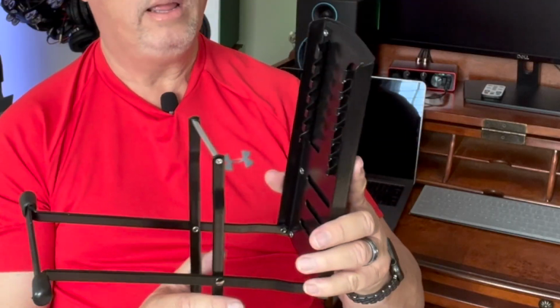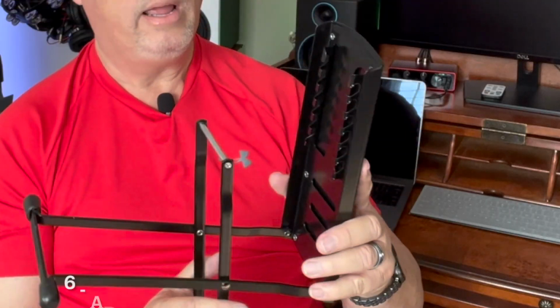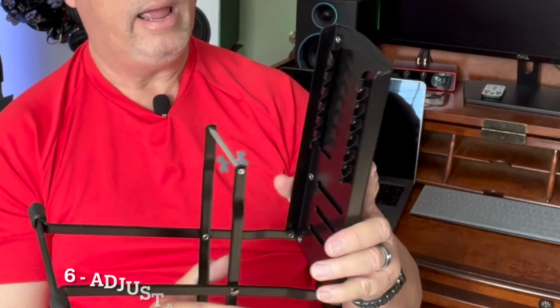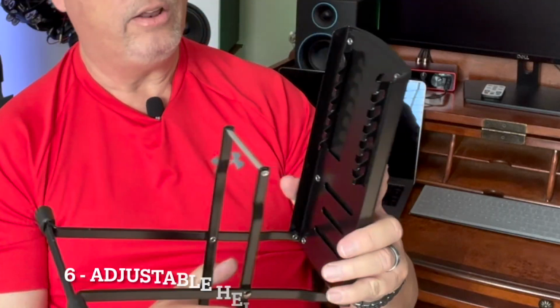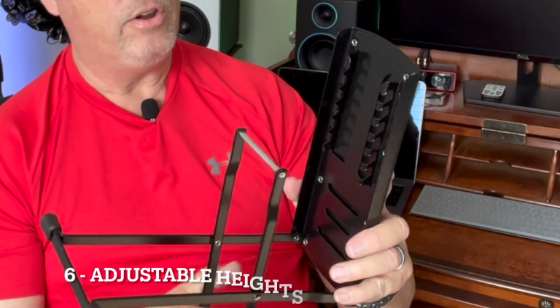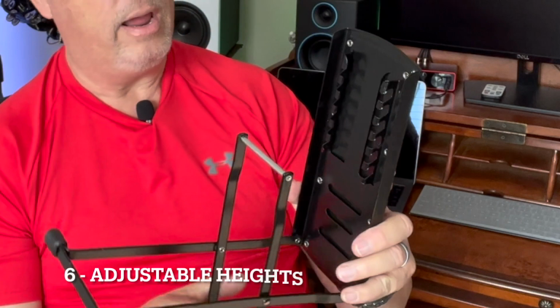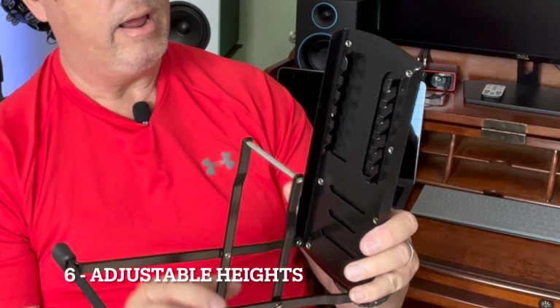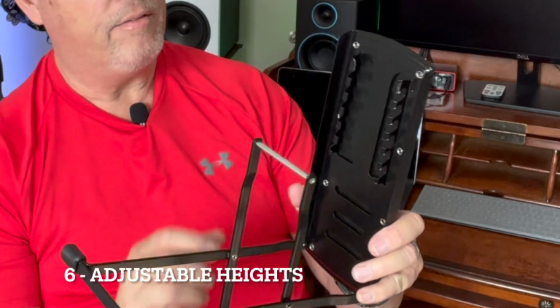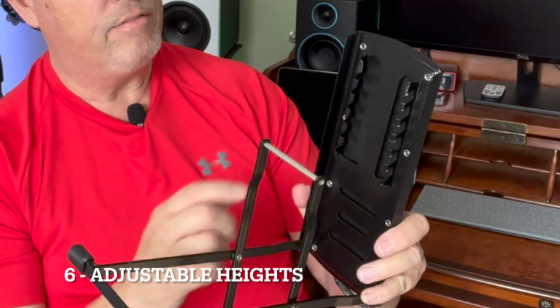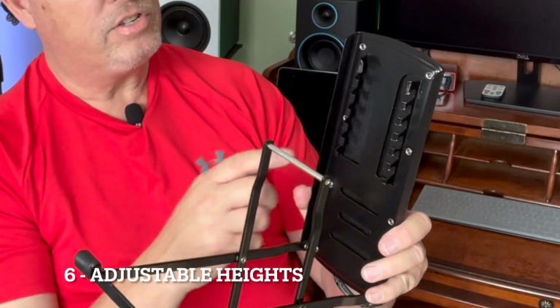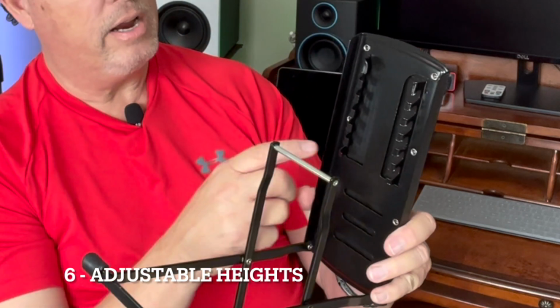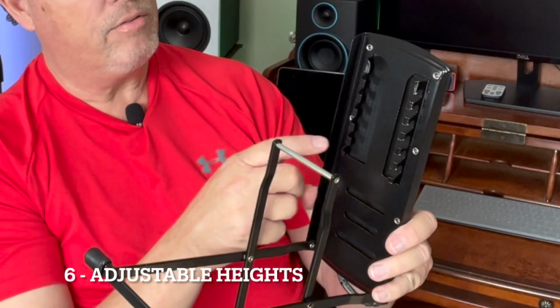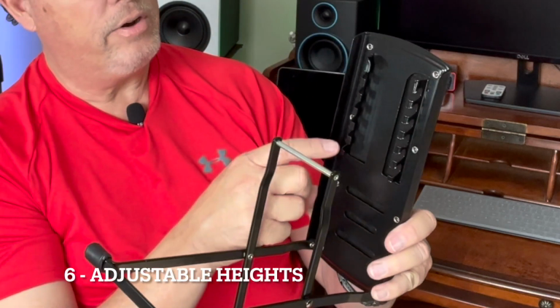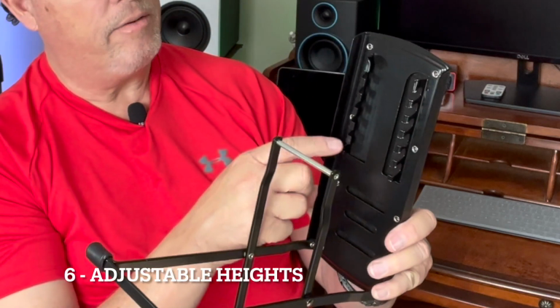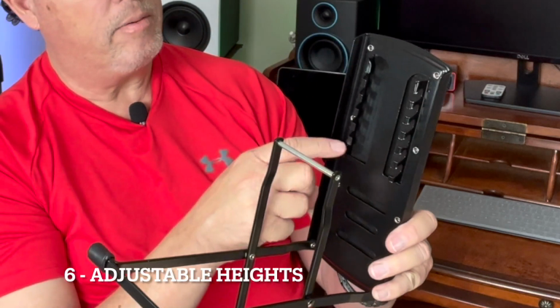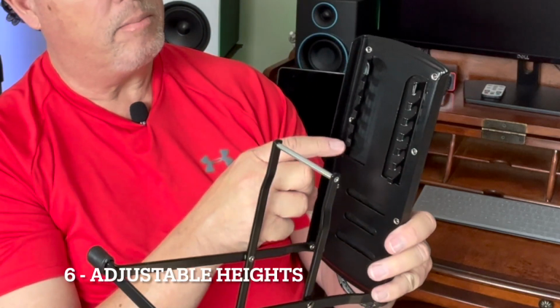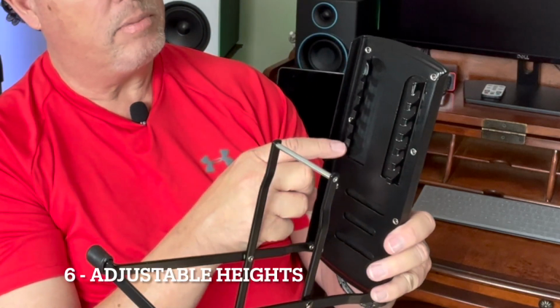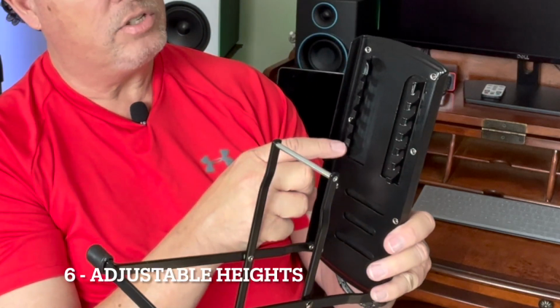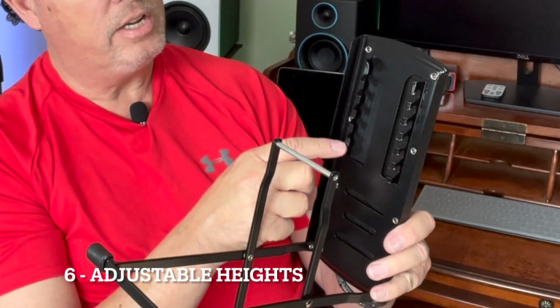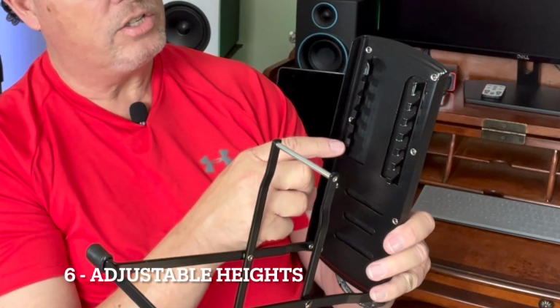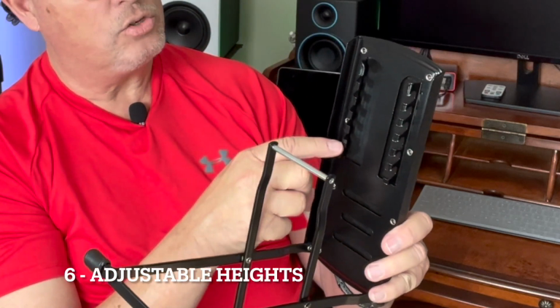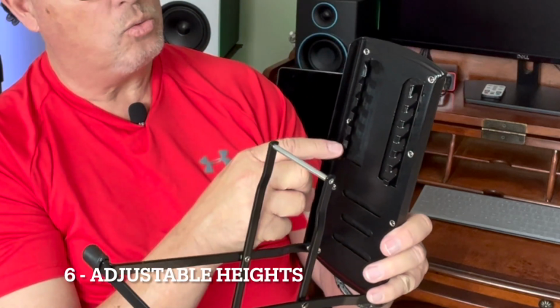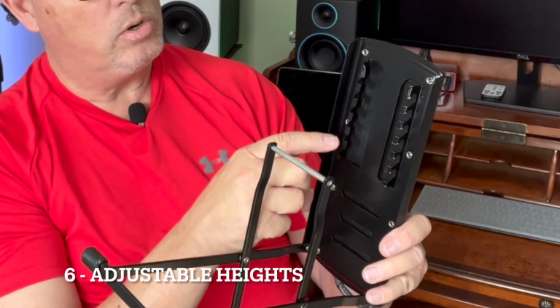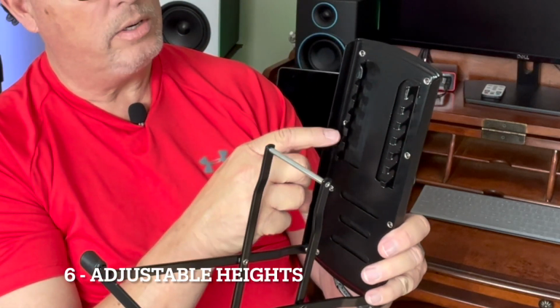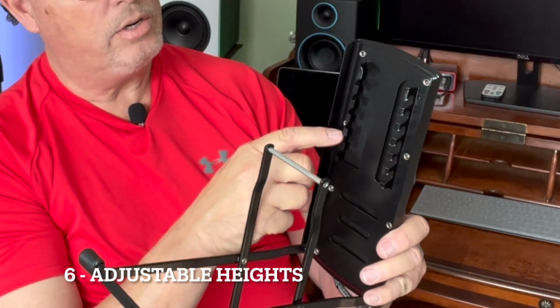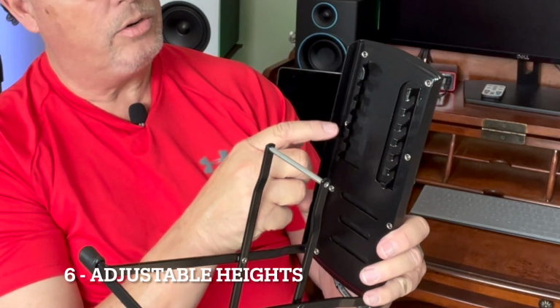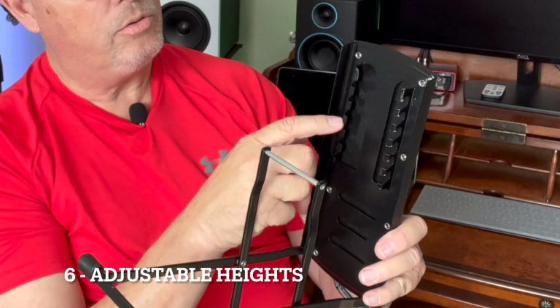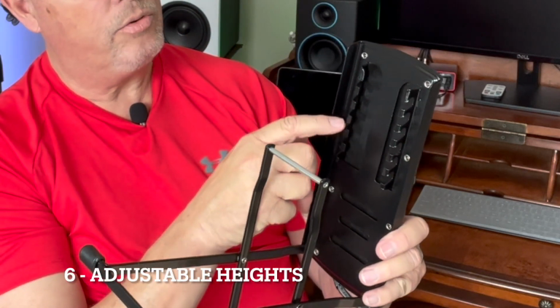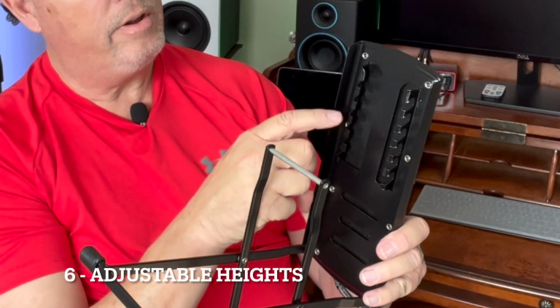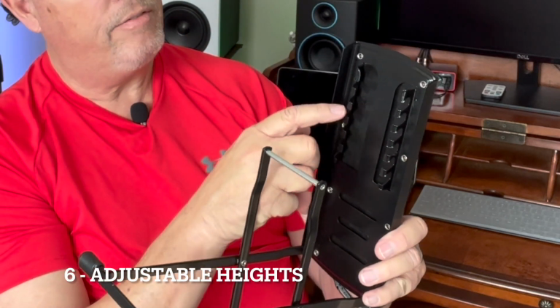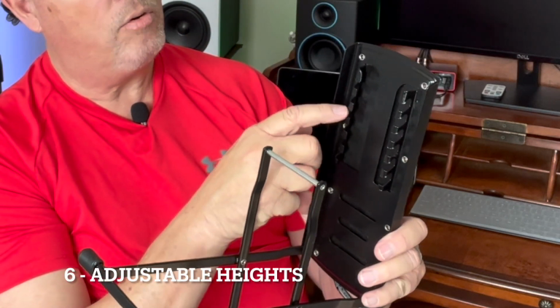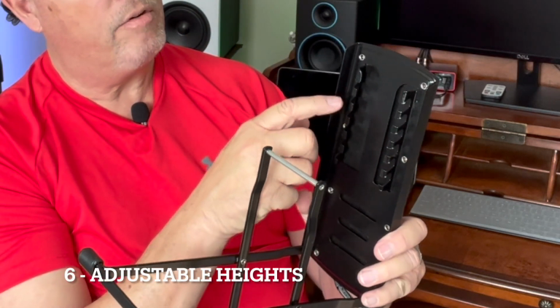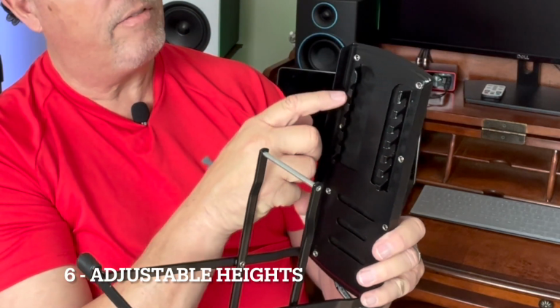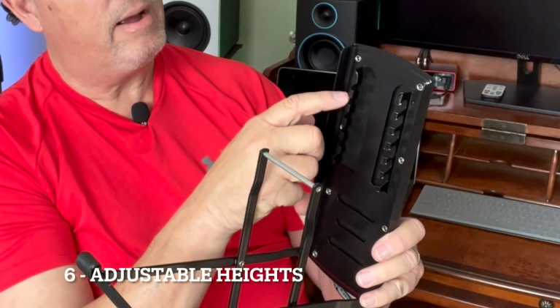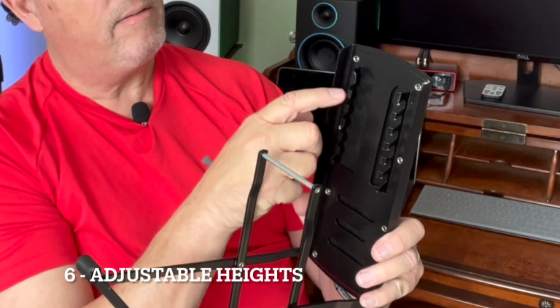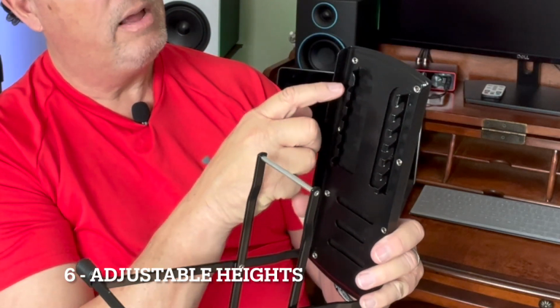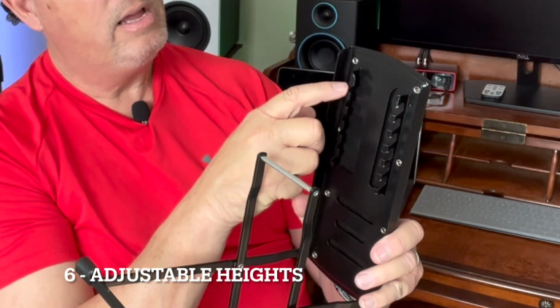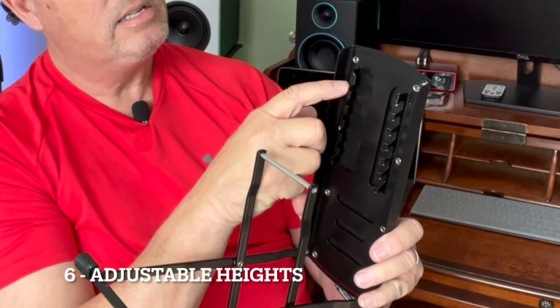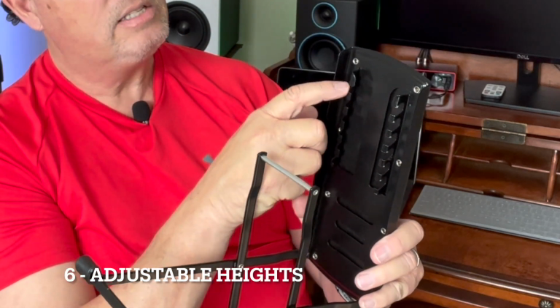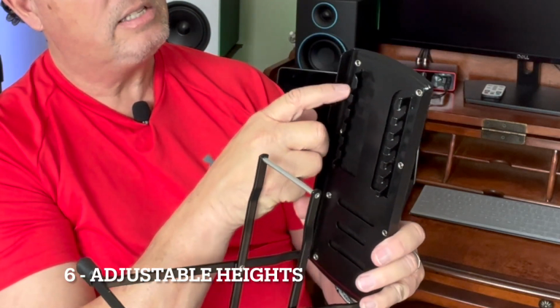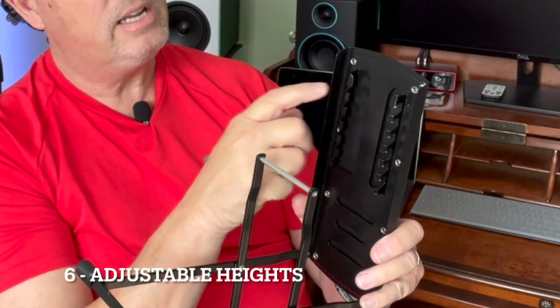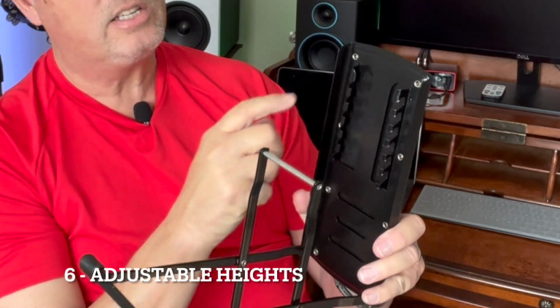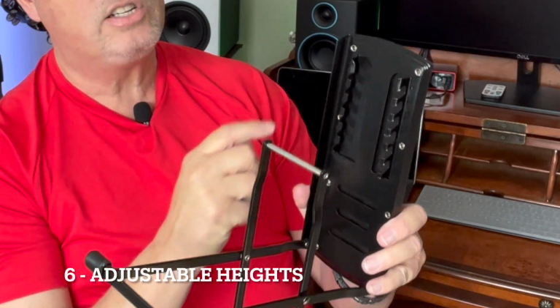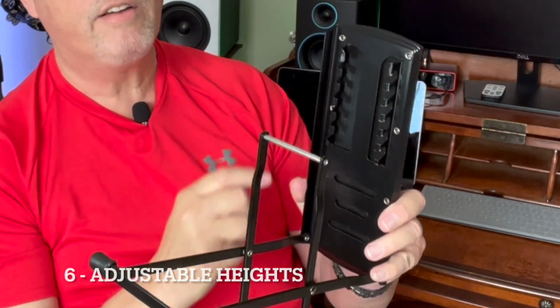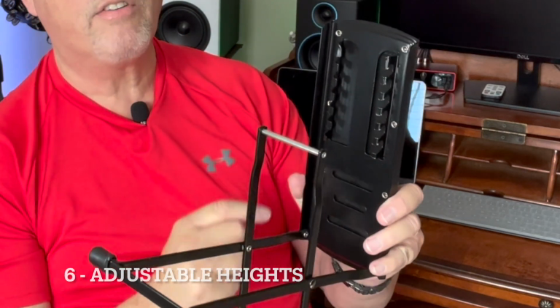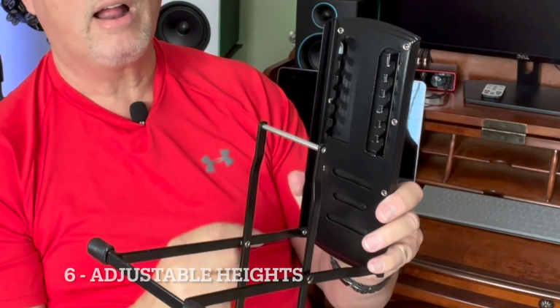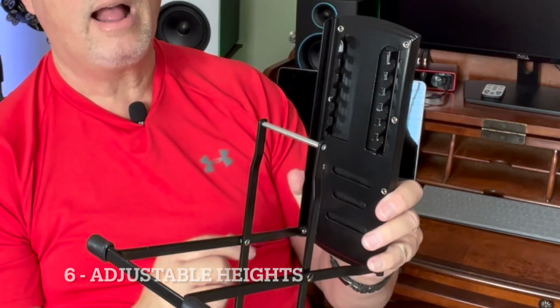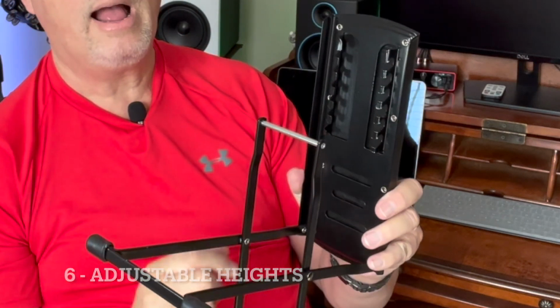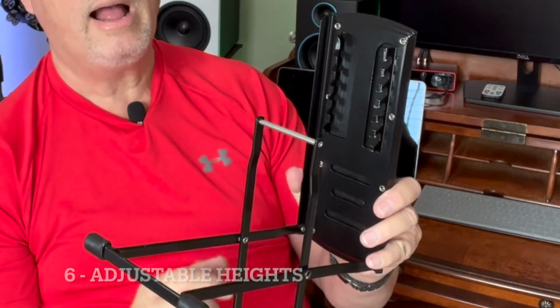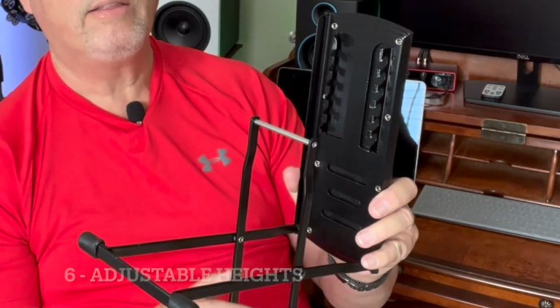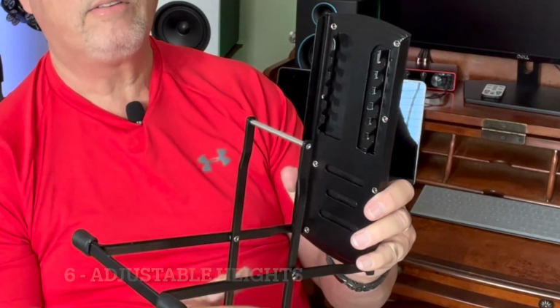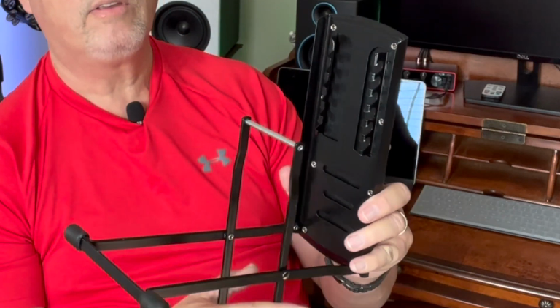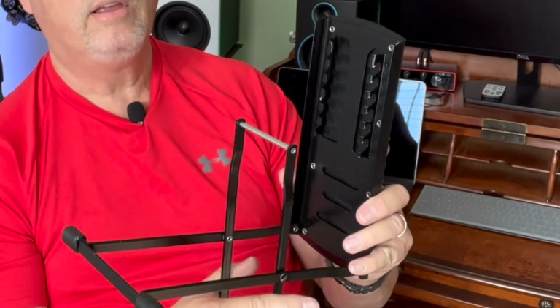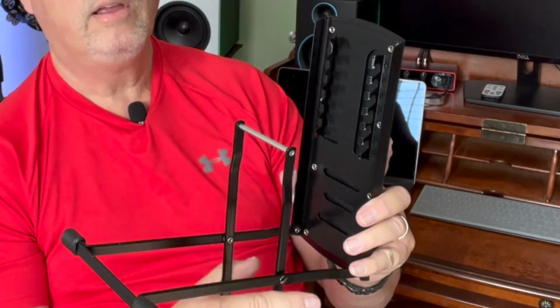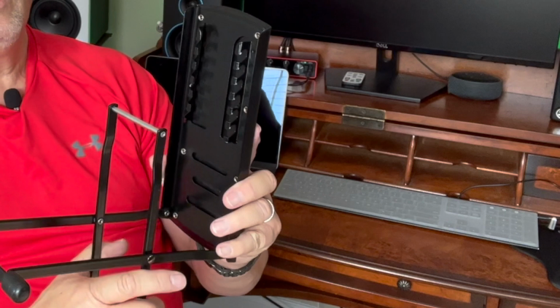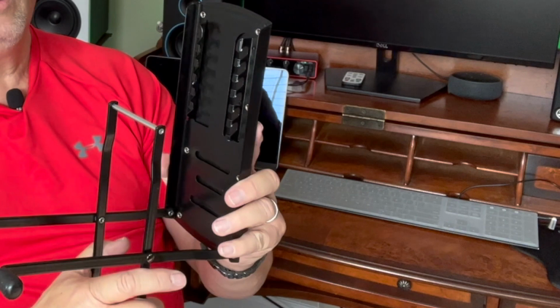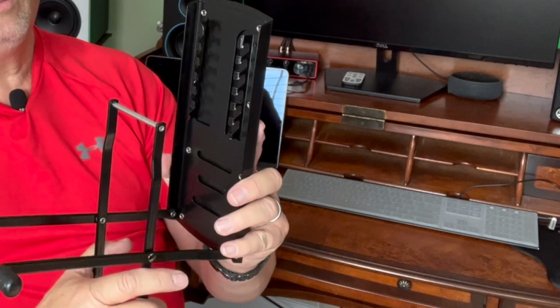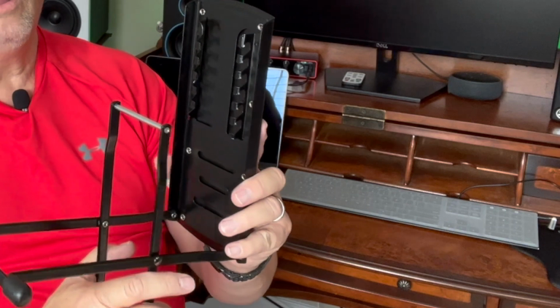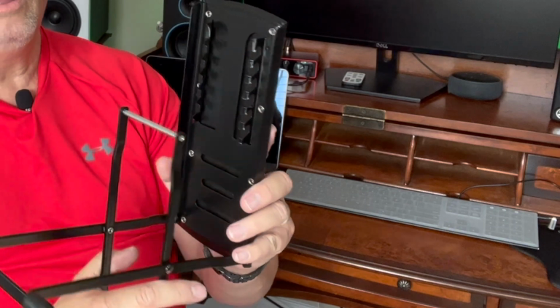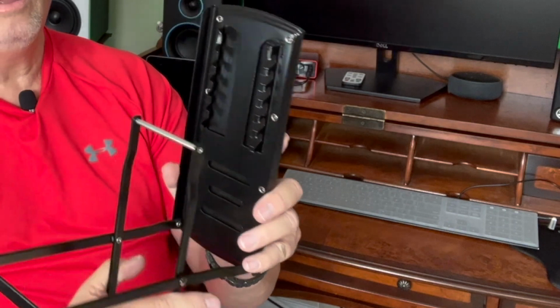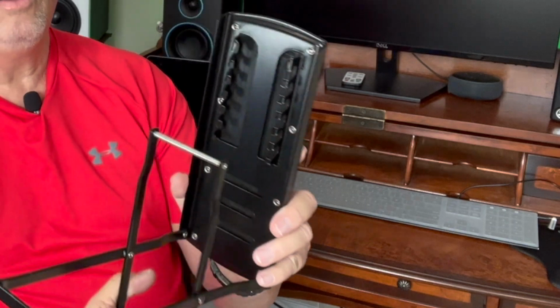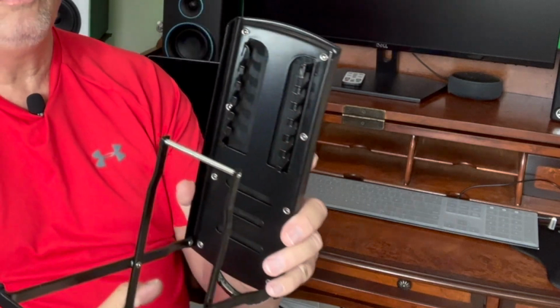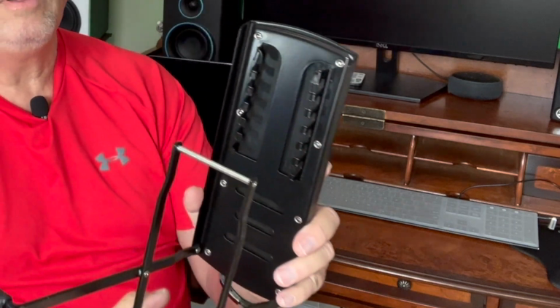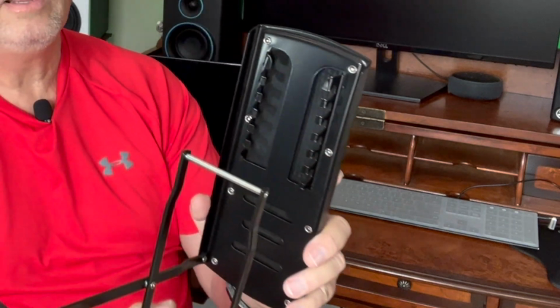And you have several different positions — one, two, three, four, five, six different heights on this.